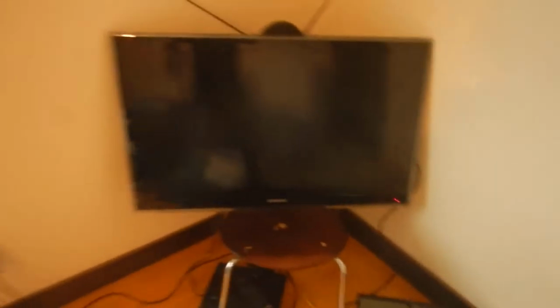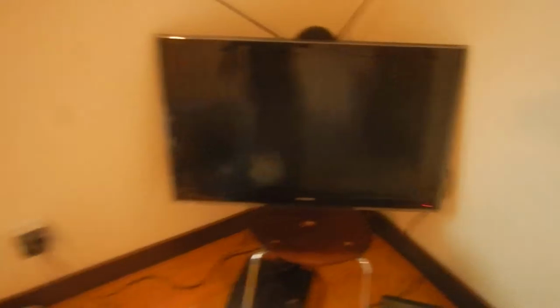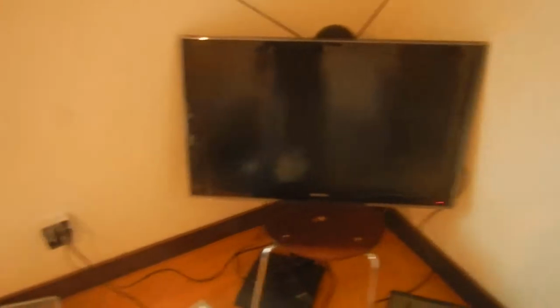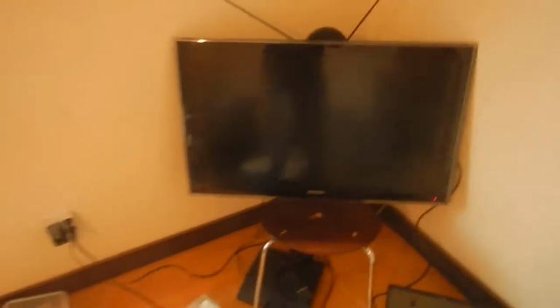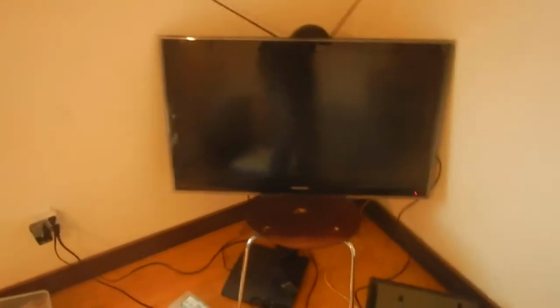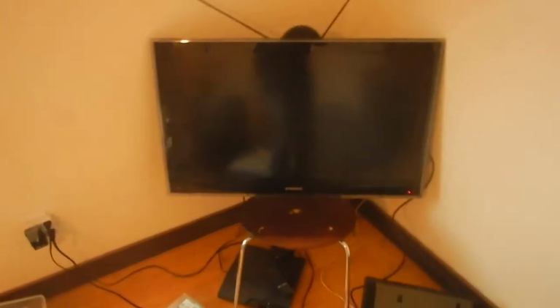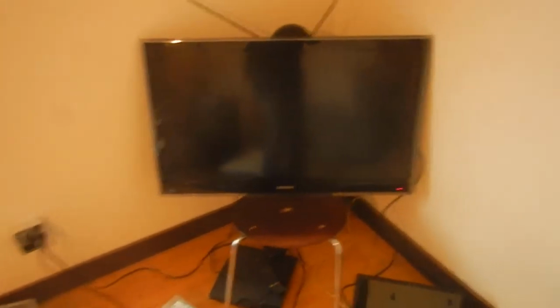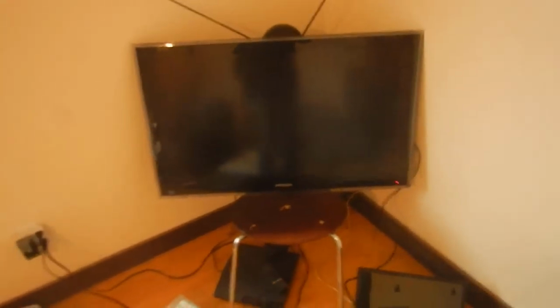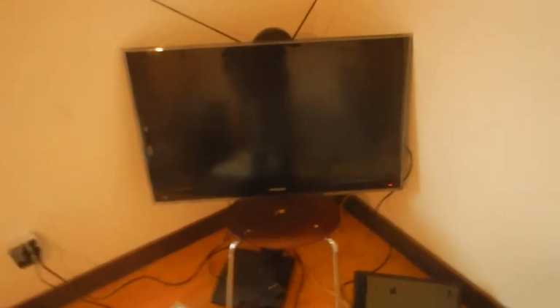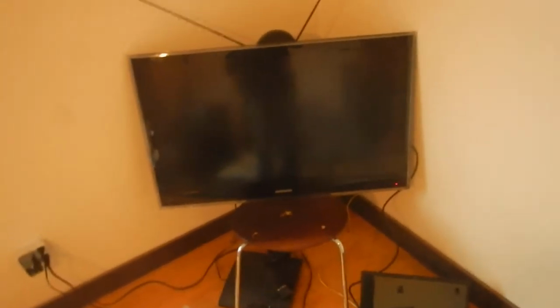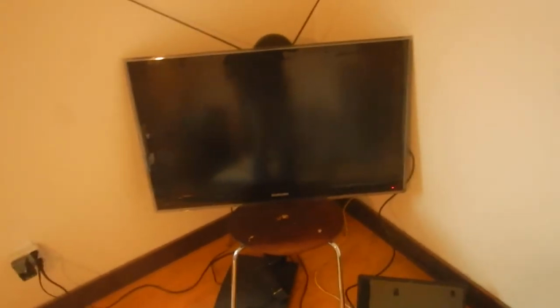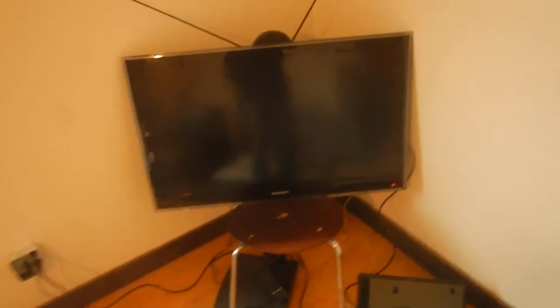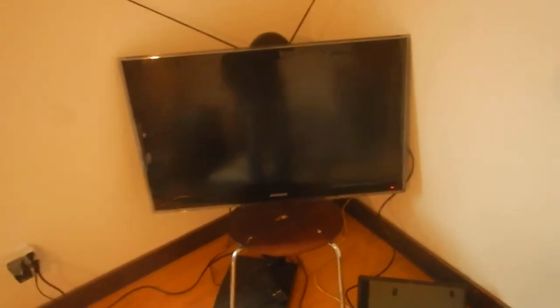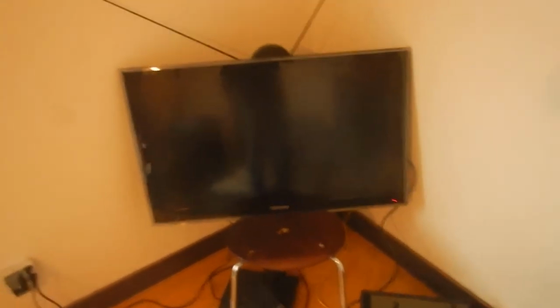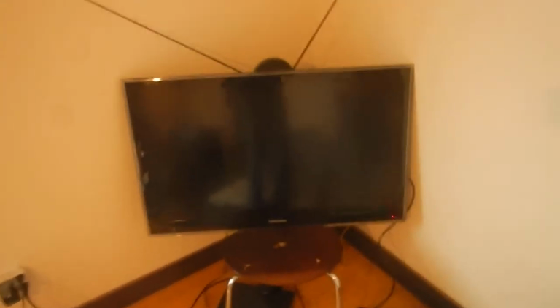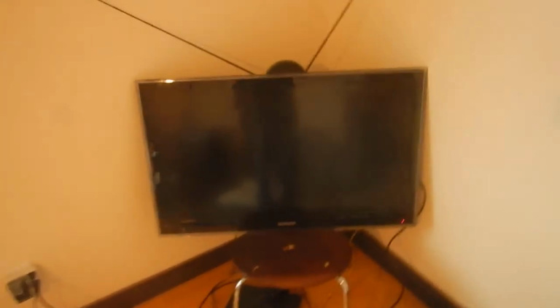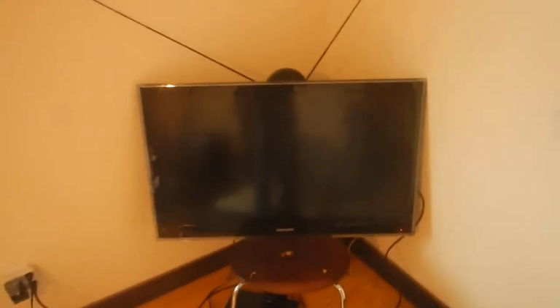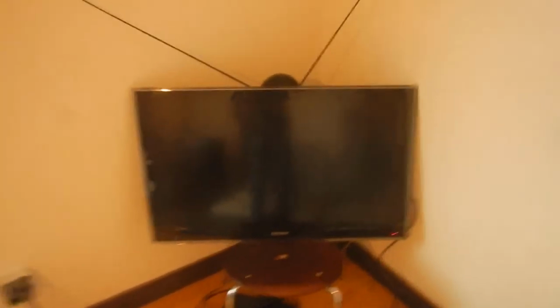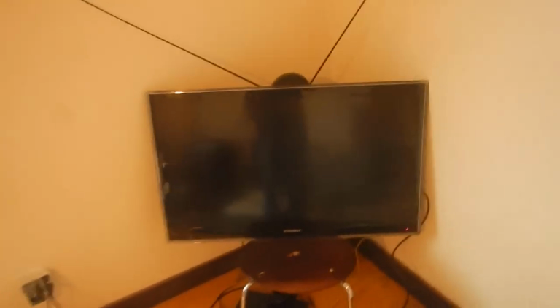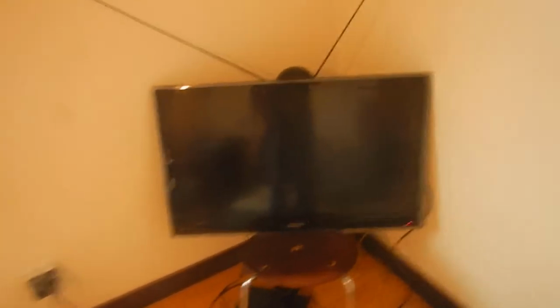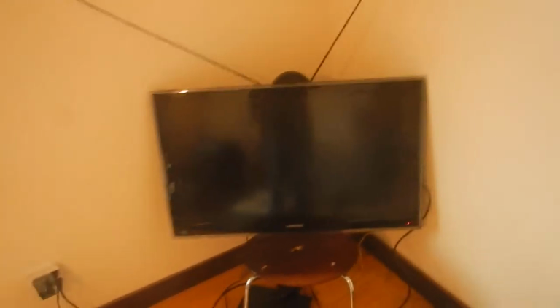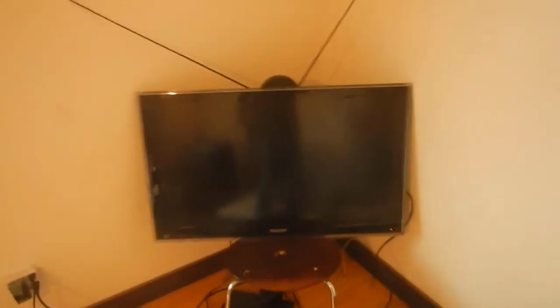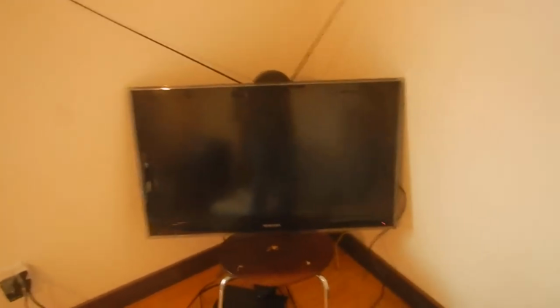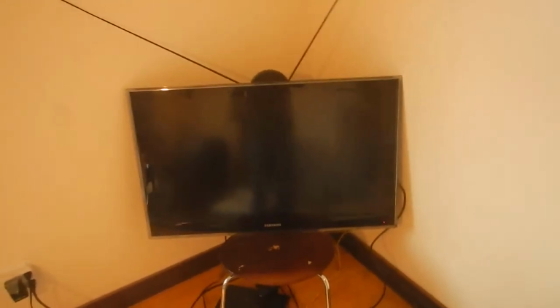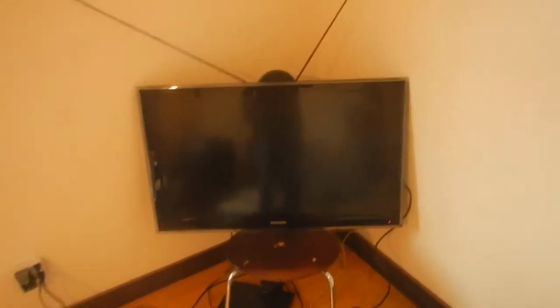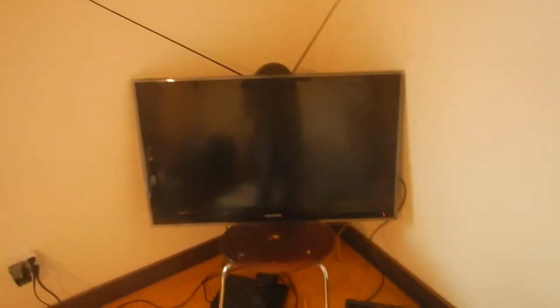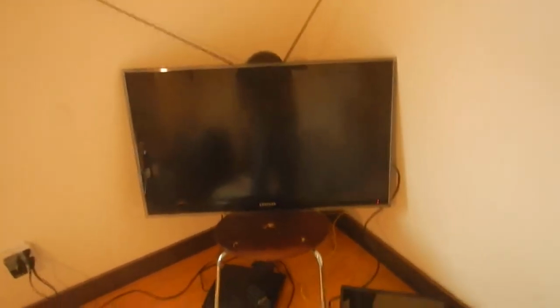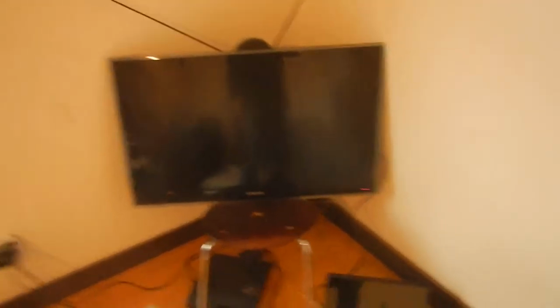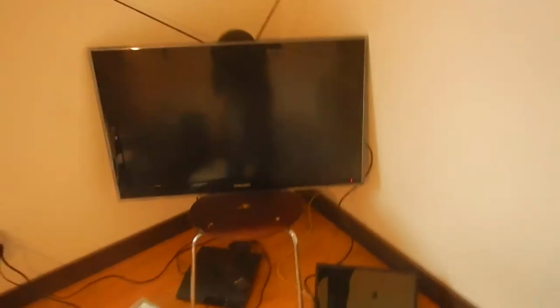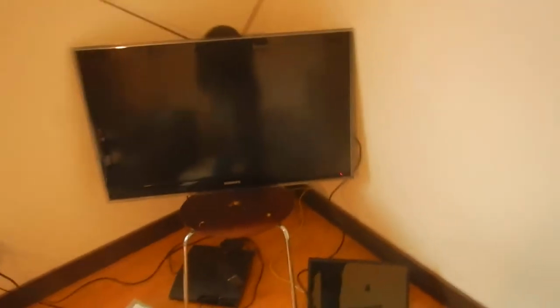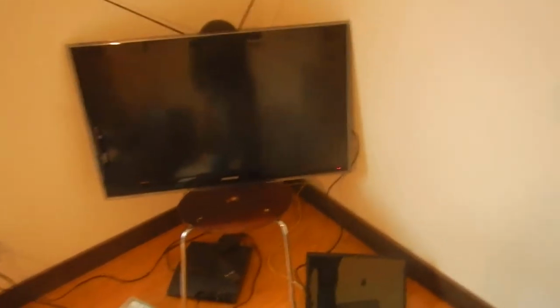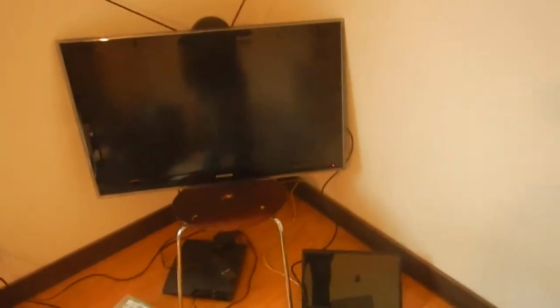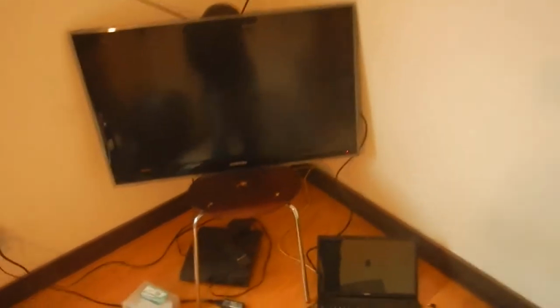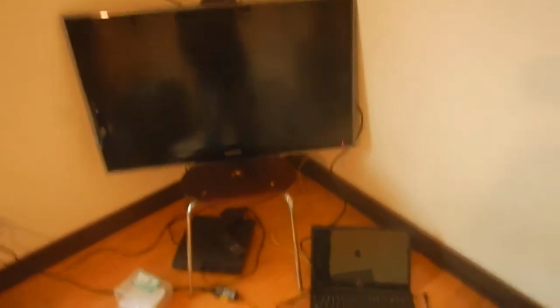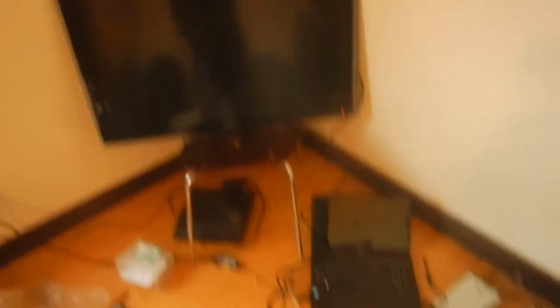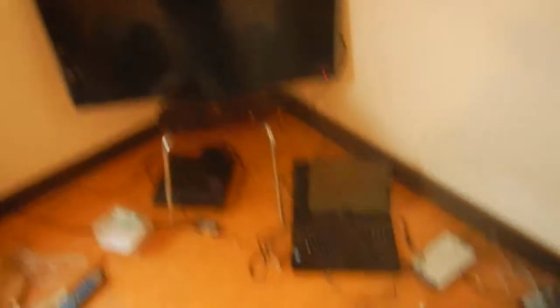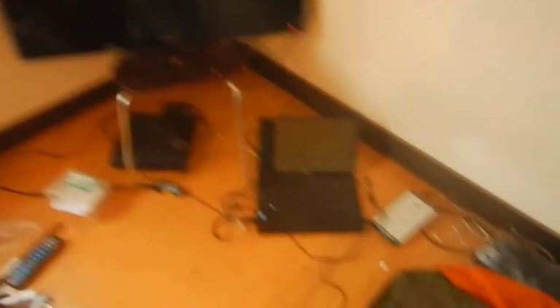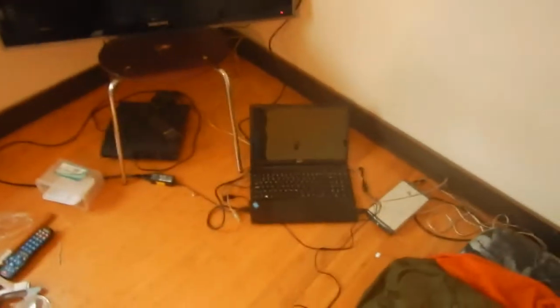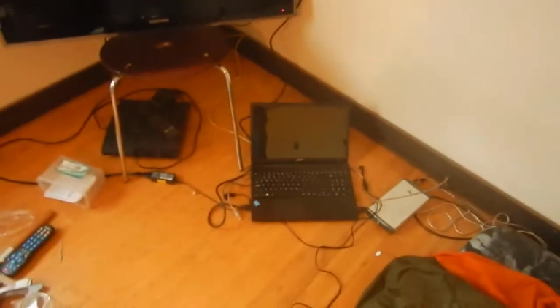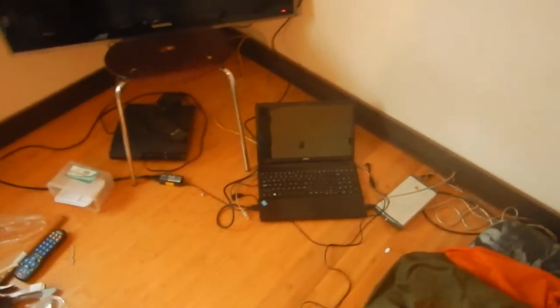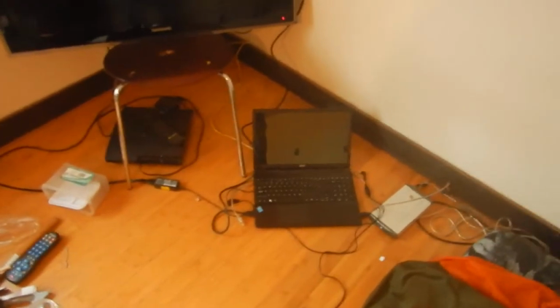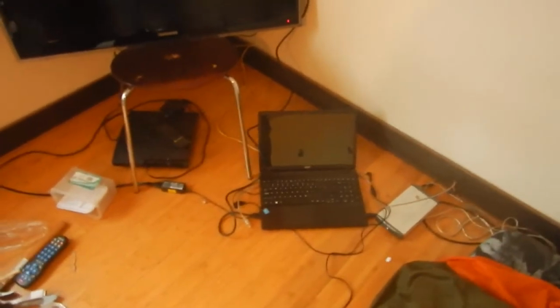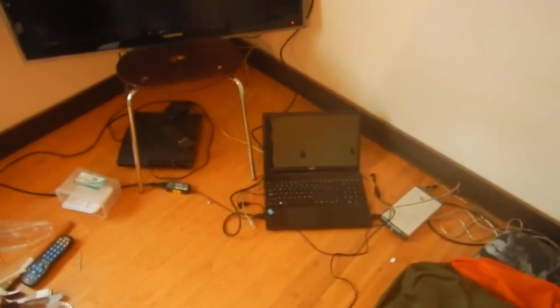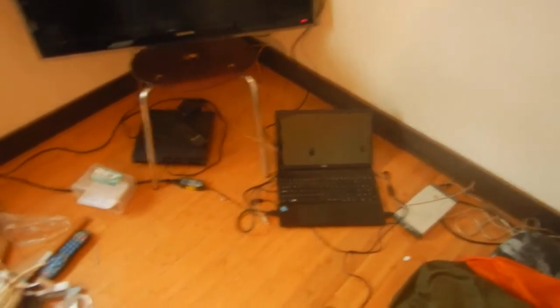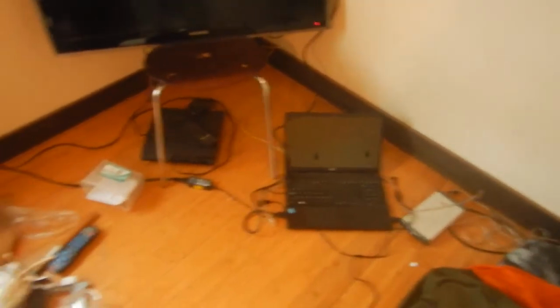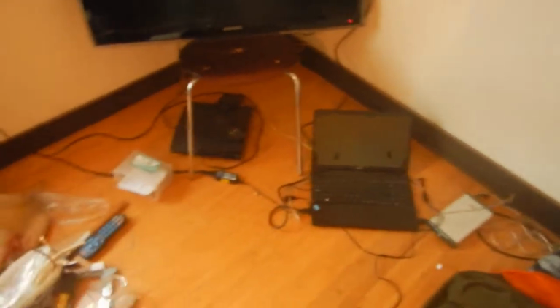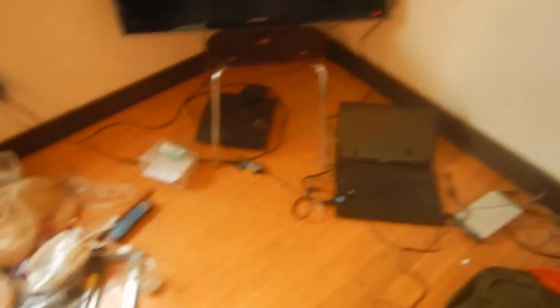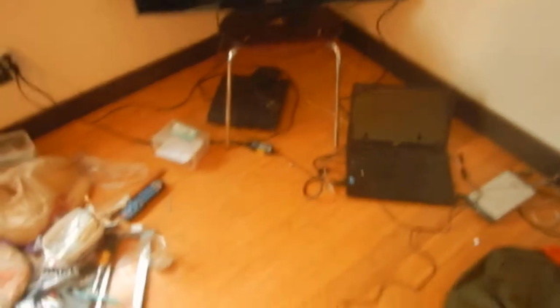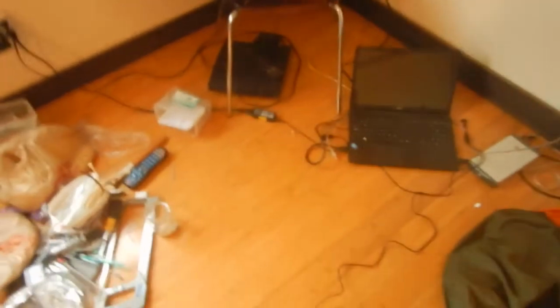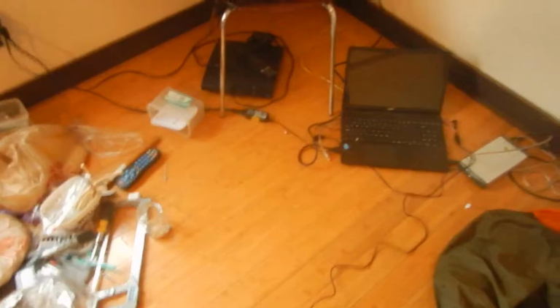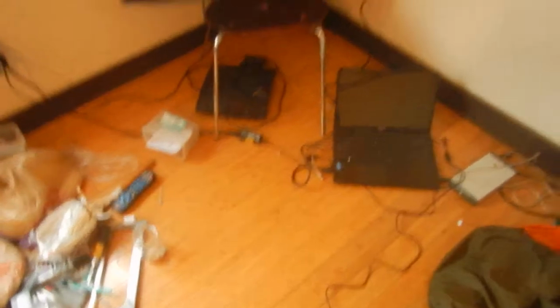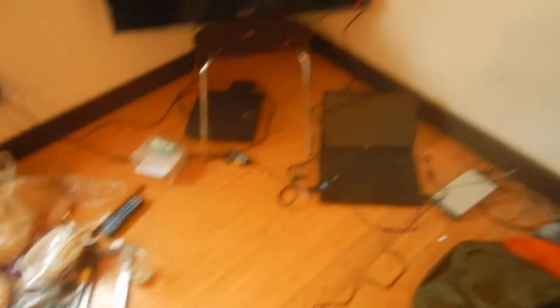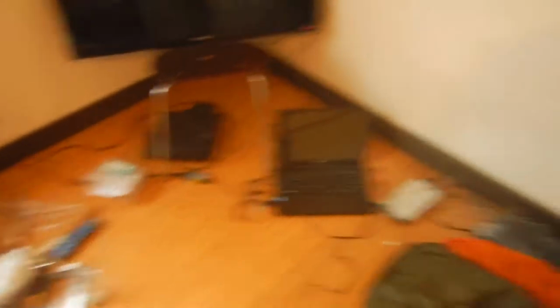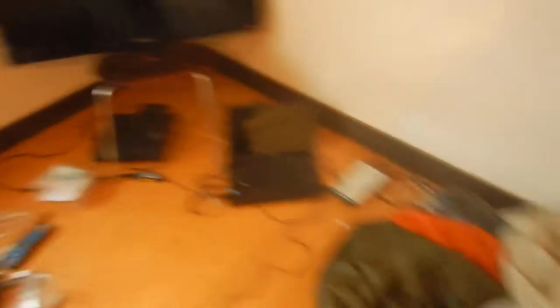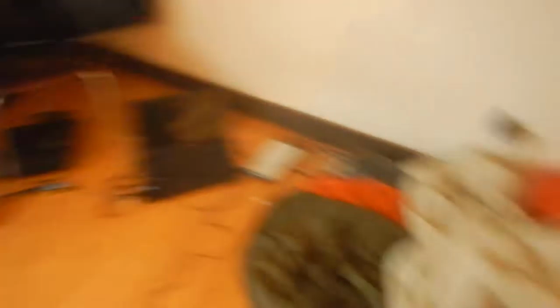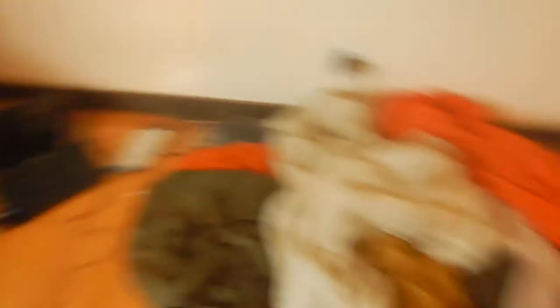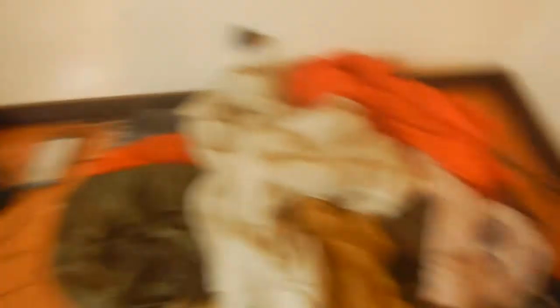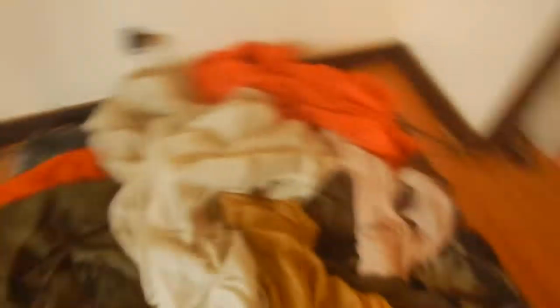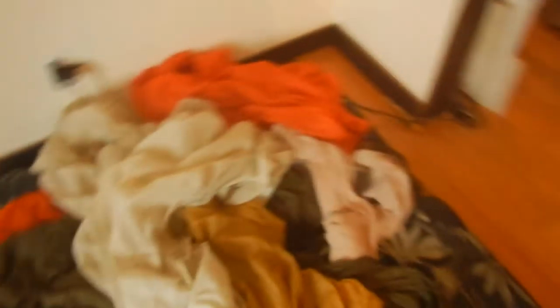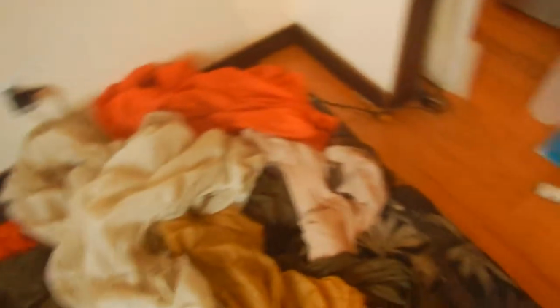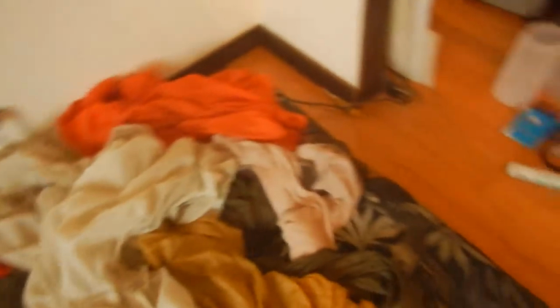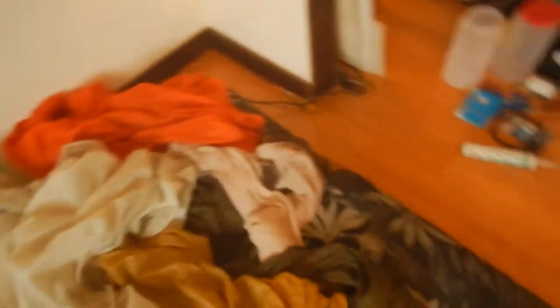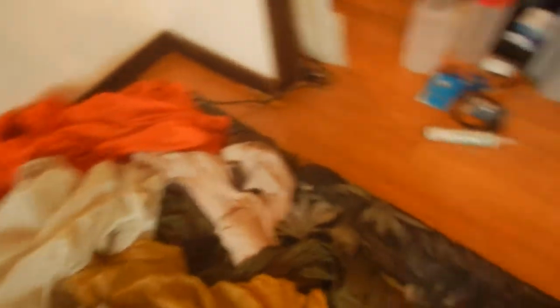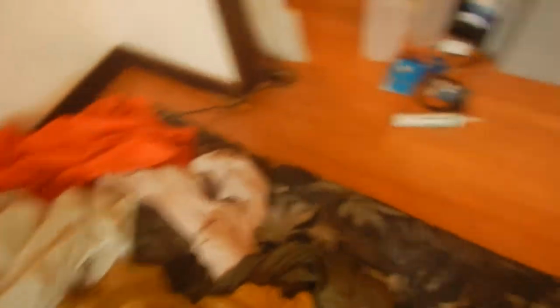Thank you, Bumpty — Jamaican pizza messenger — gave me a TV, I wouldn't have one otherwise. My computer. My messy home.